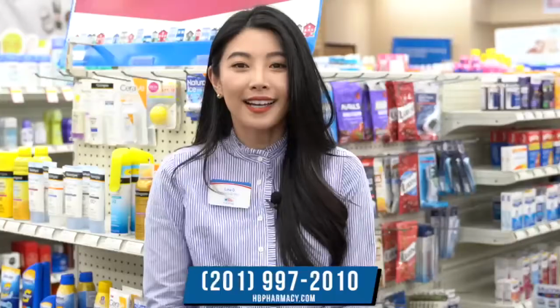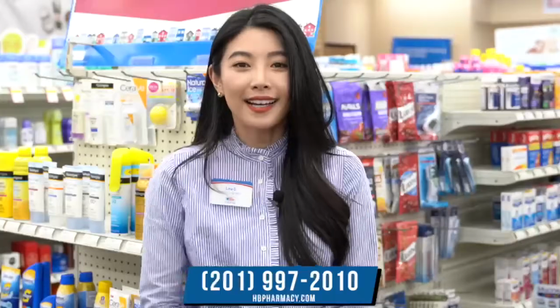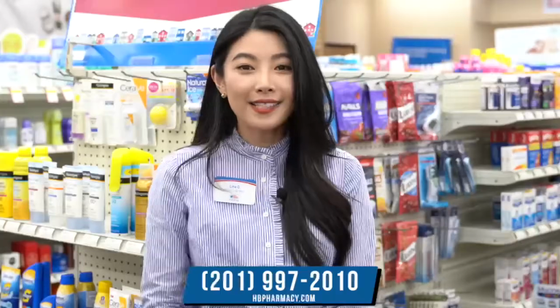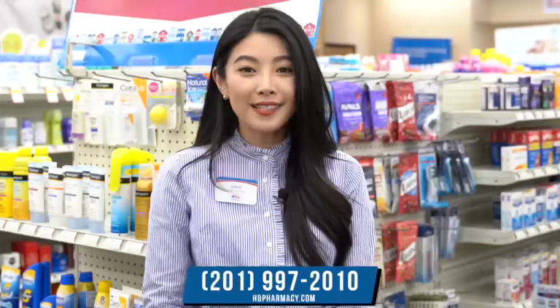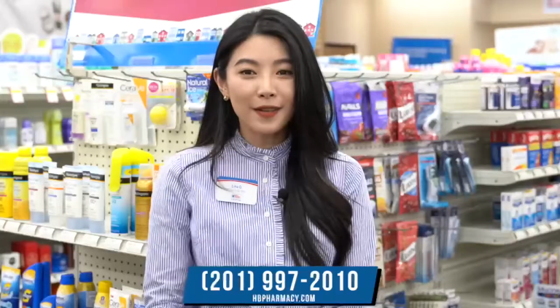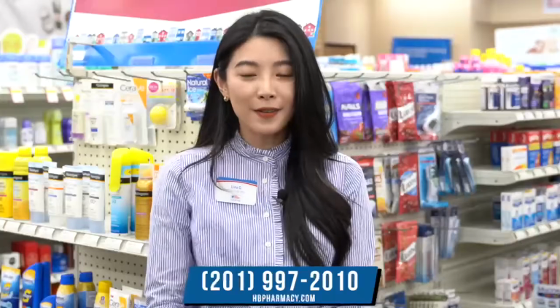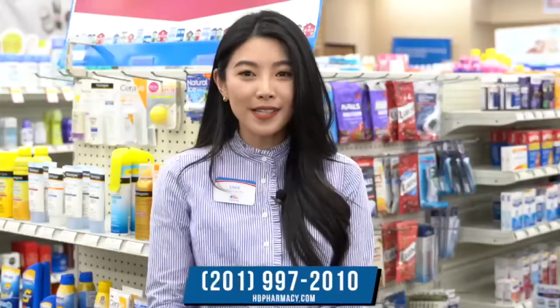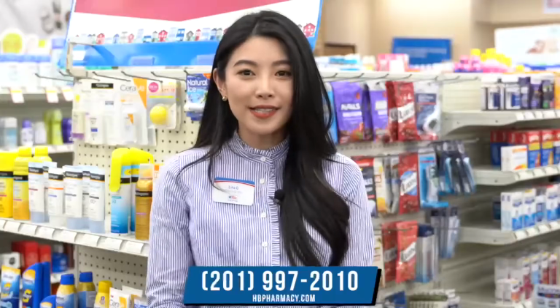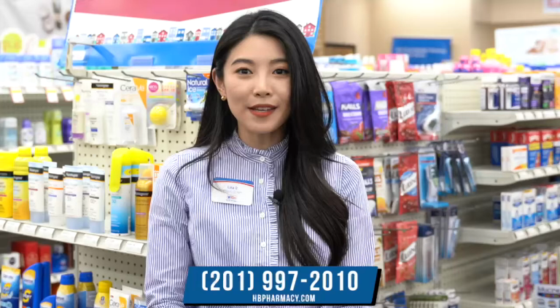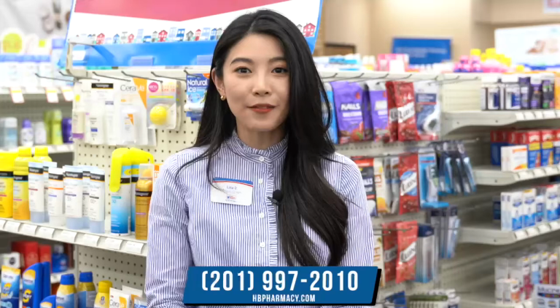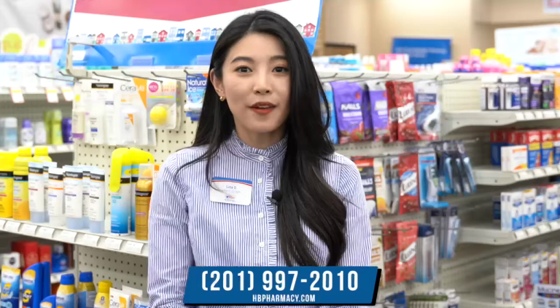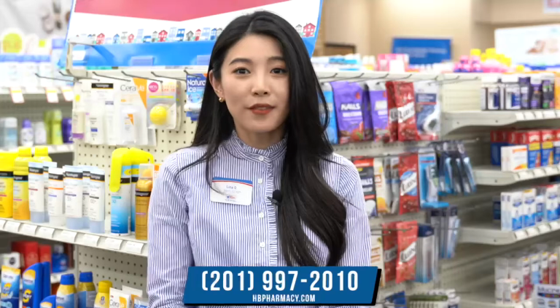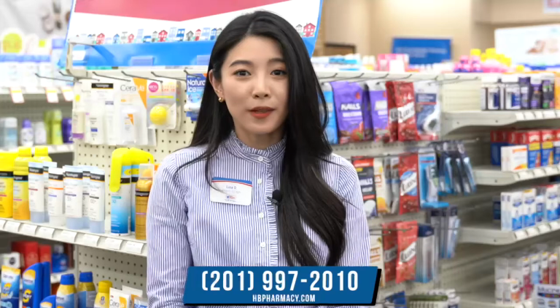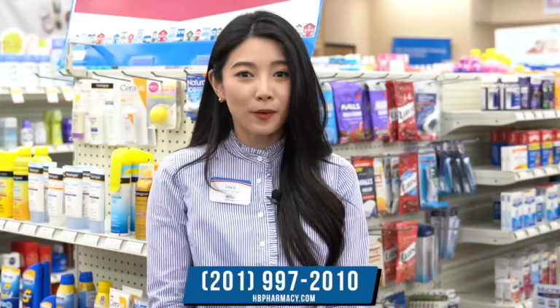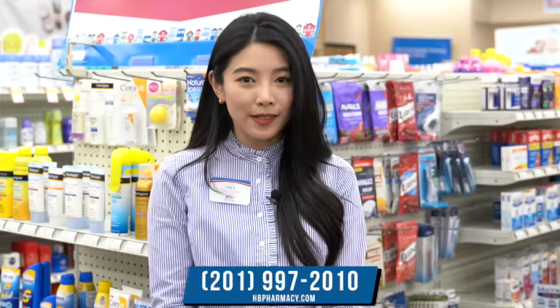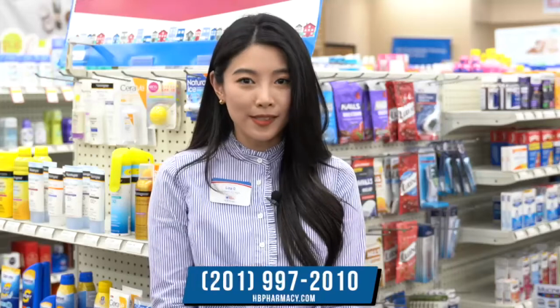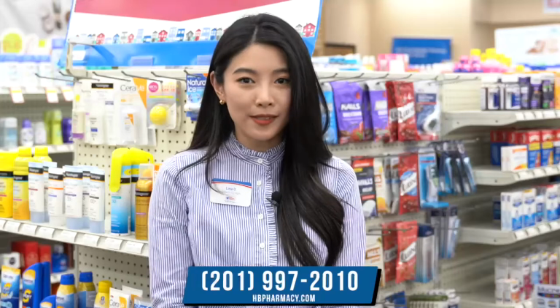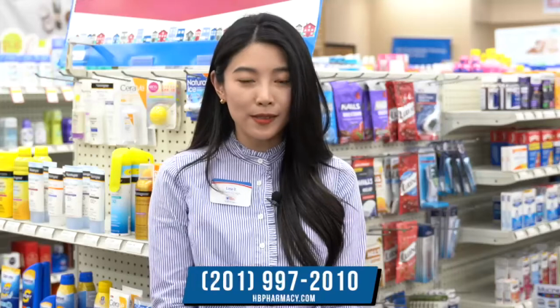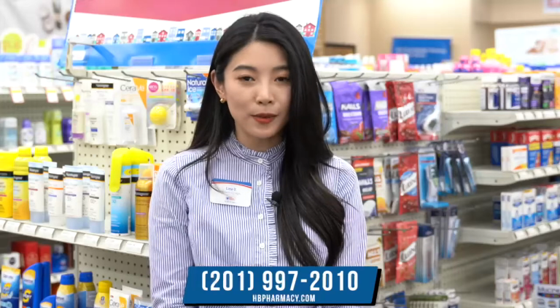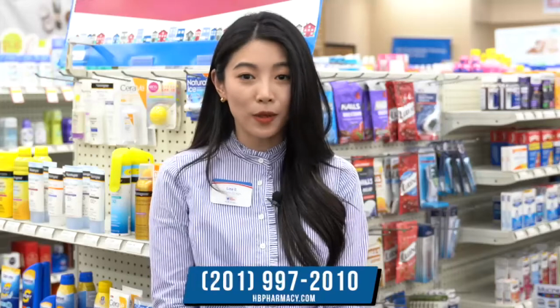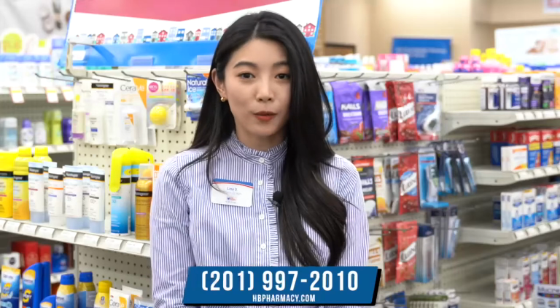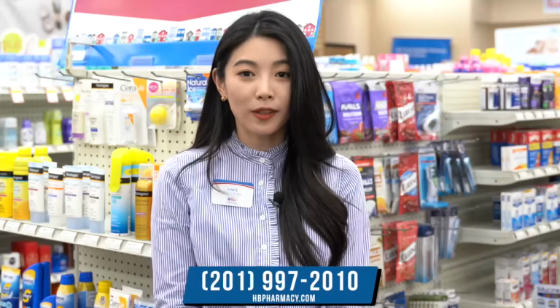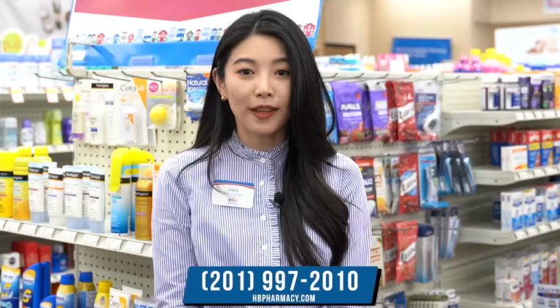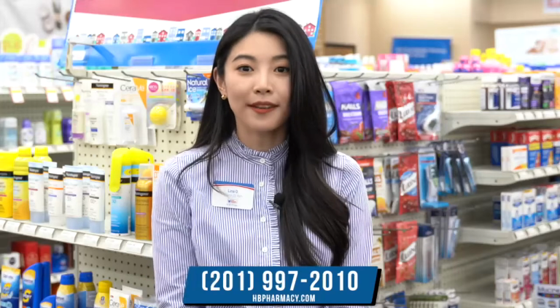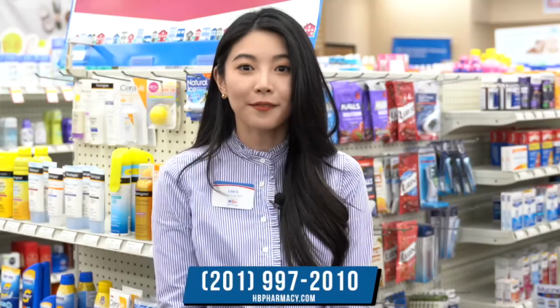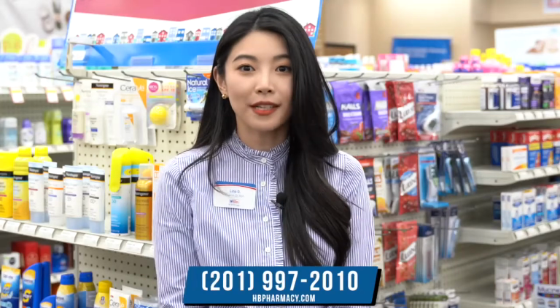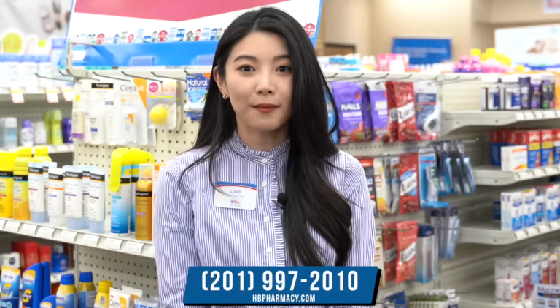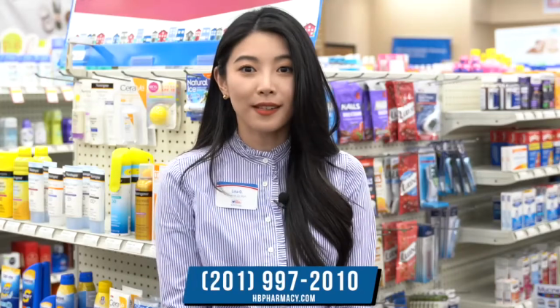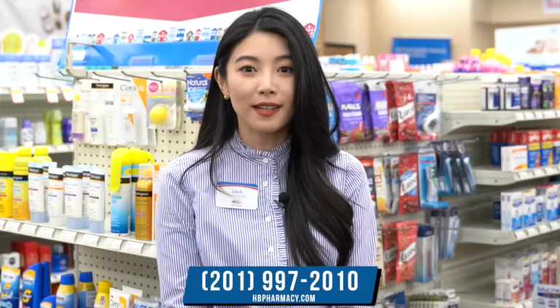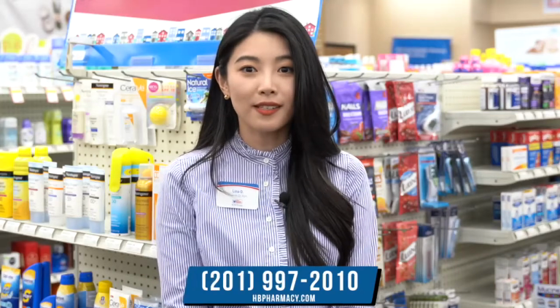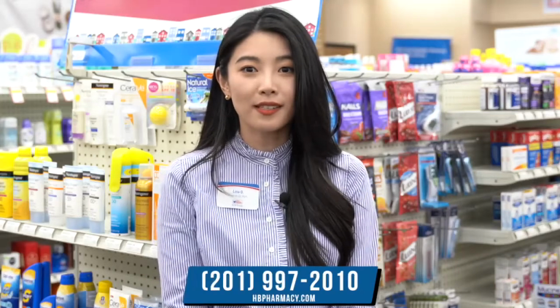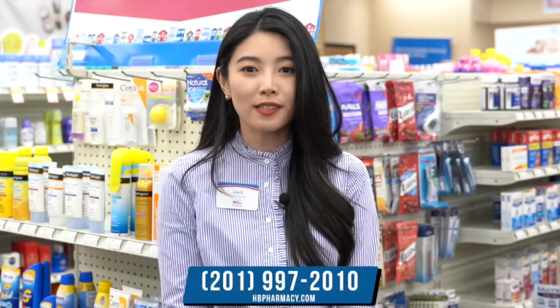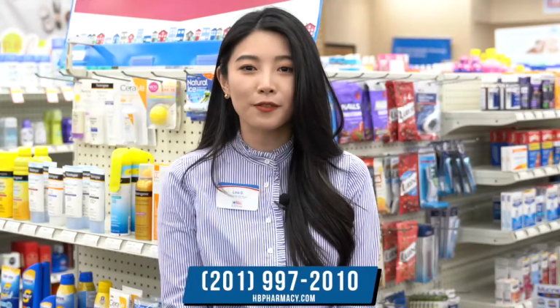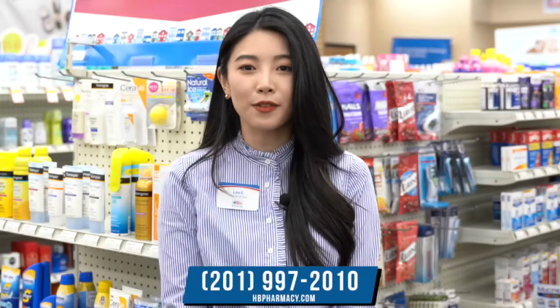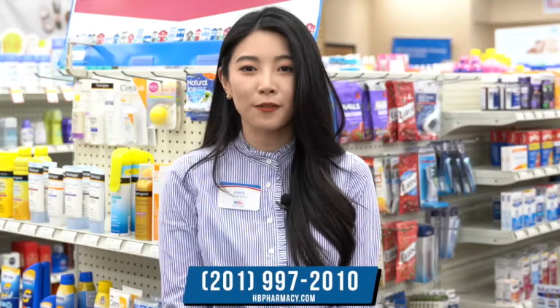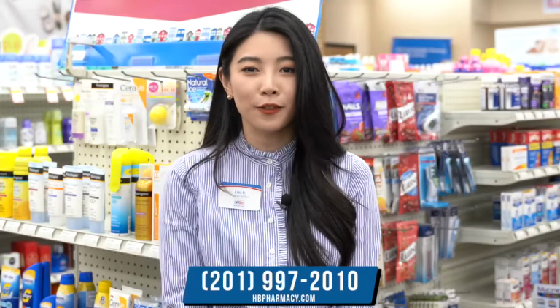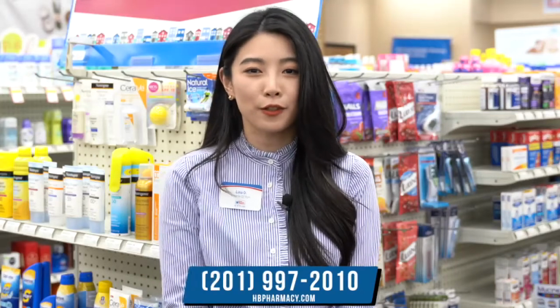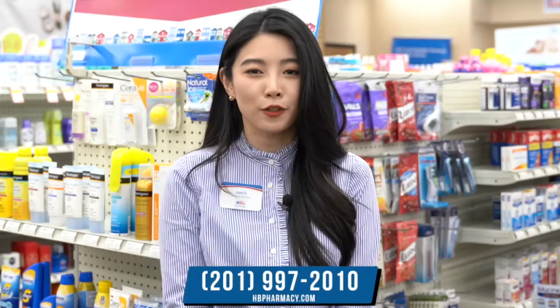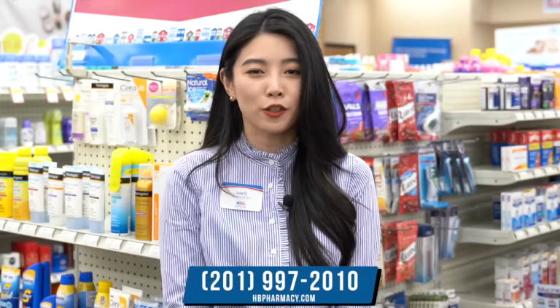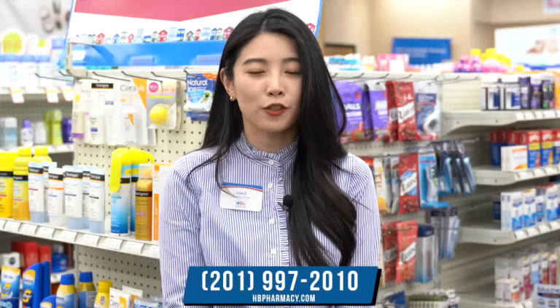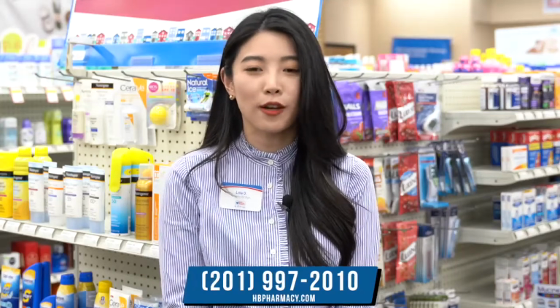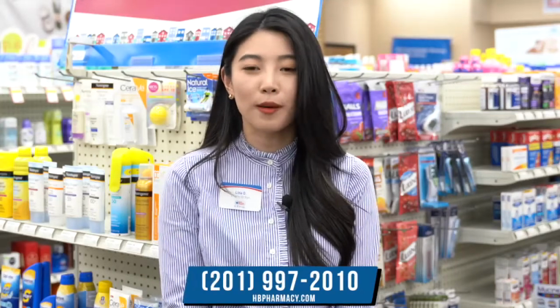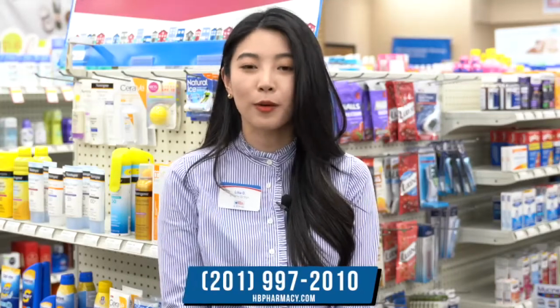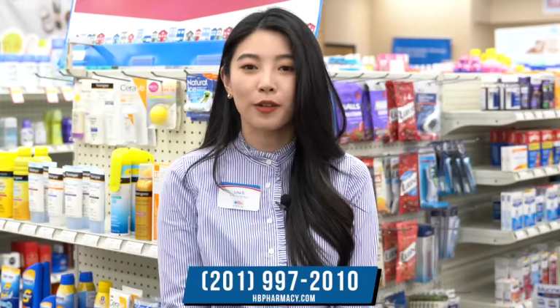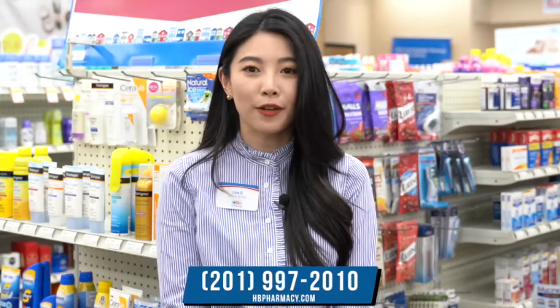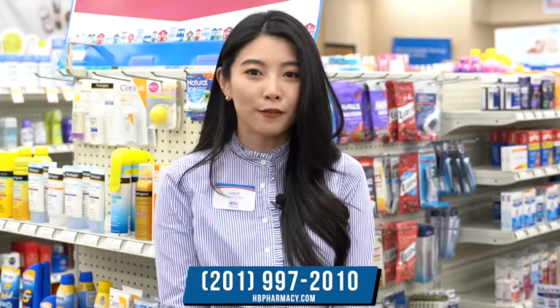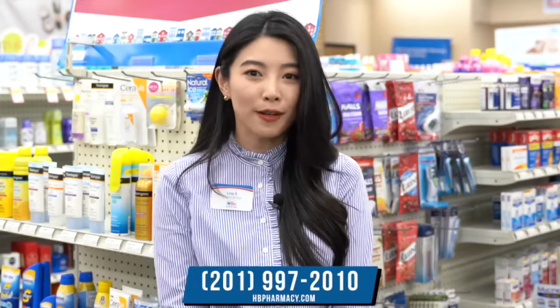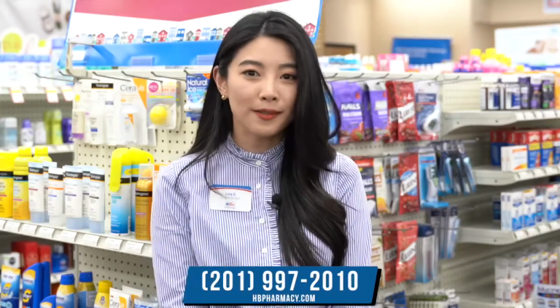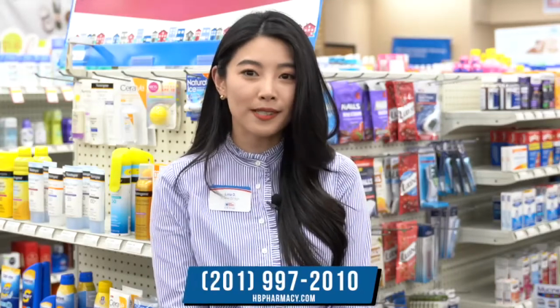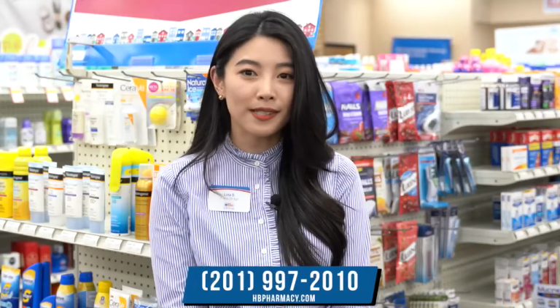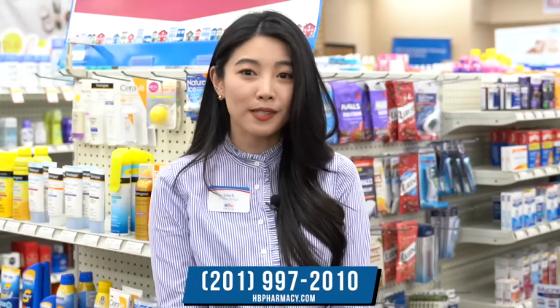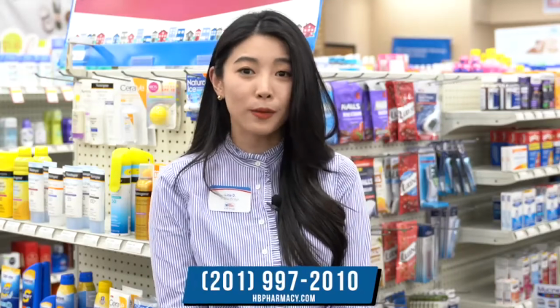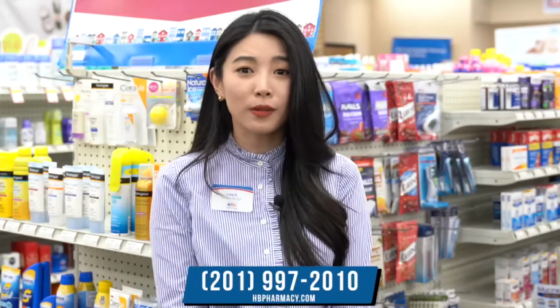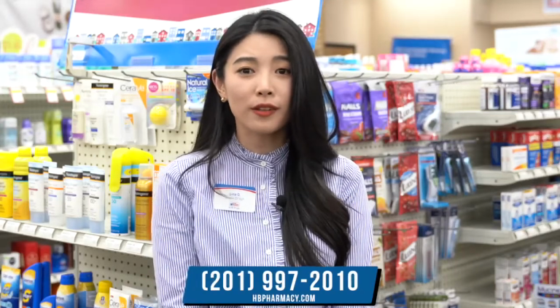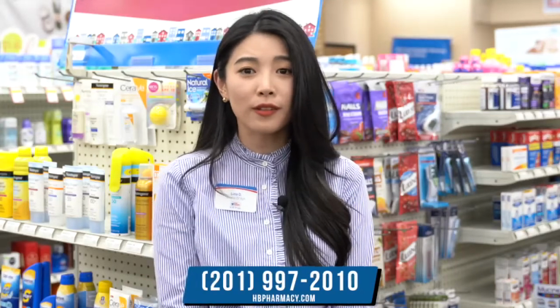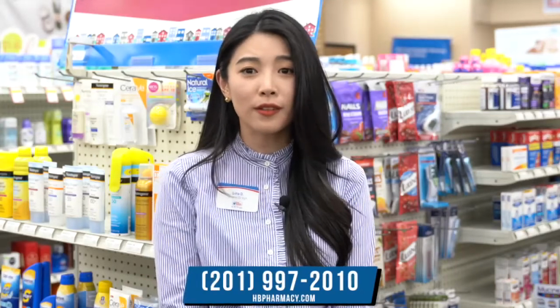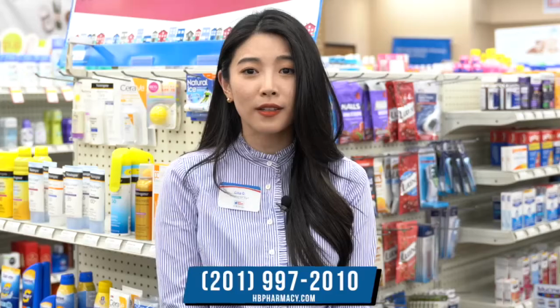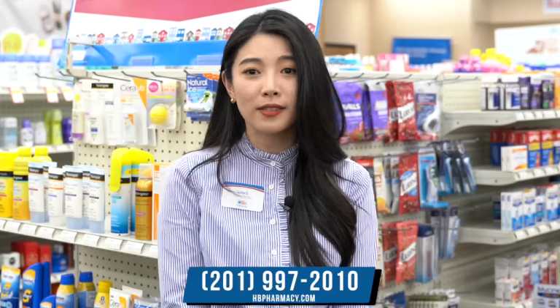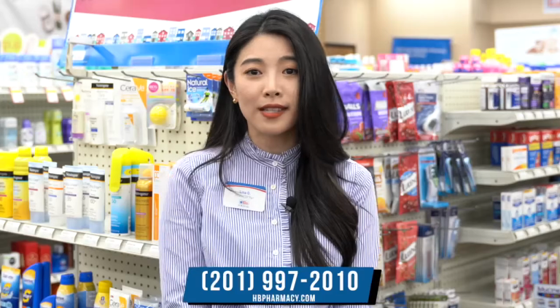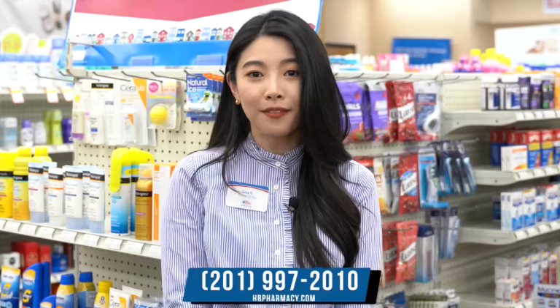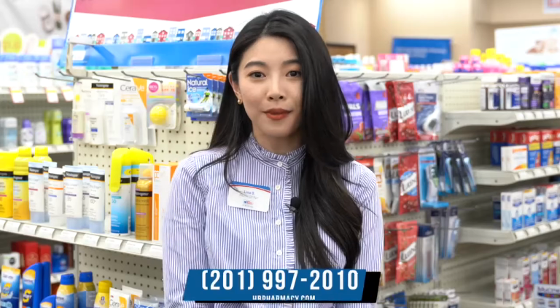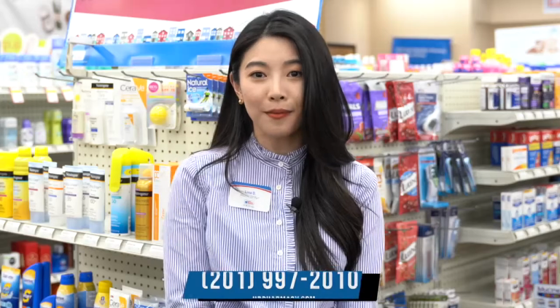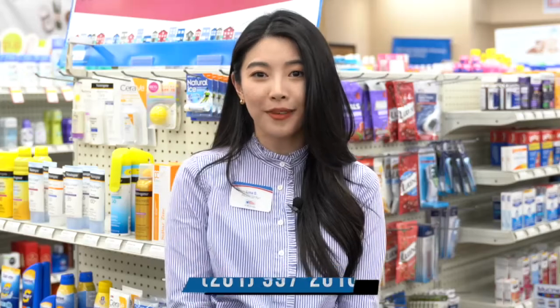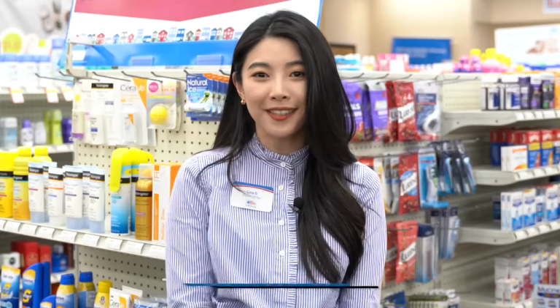As always, if you have any questions or would like recommendations, feel free to grab one of our pharmacists or even our staff members.